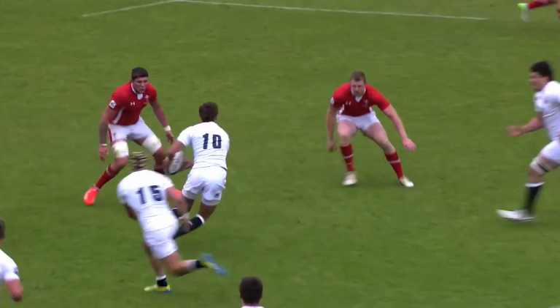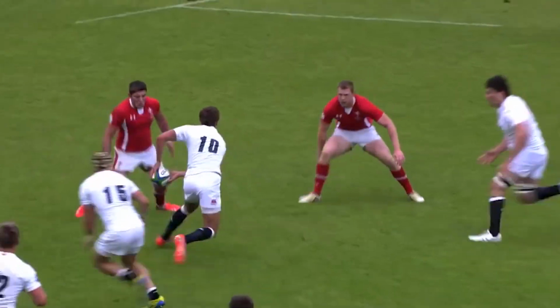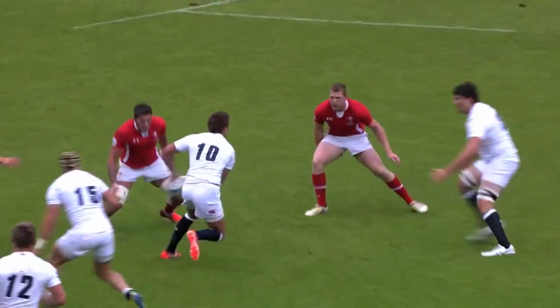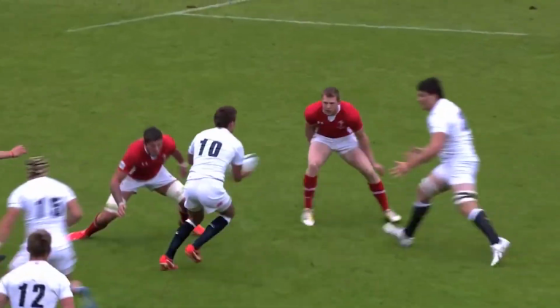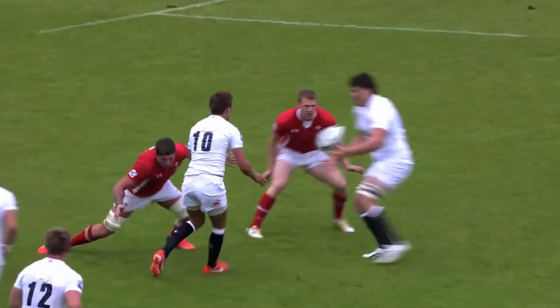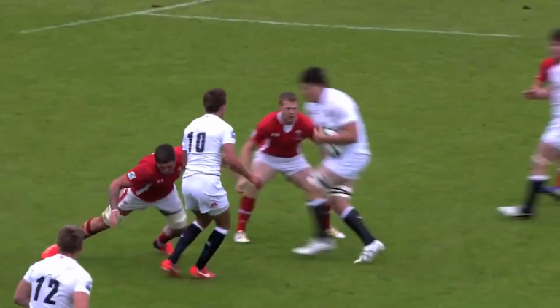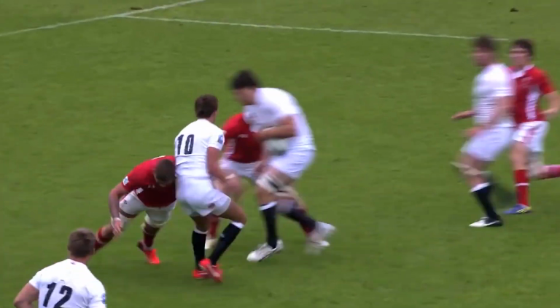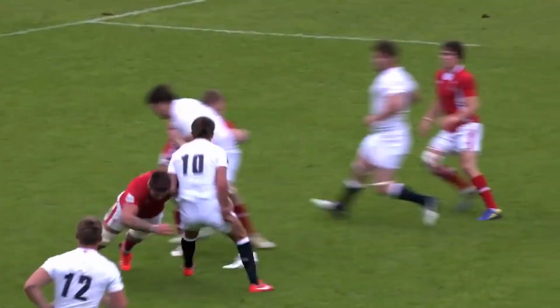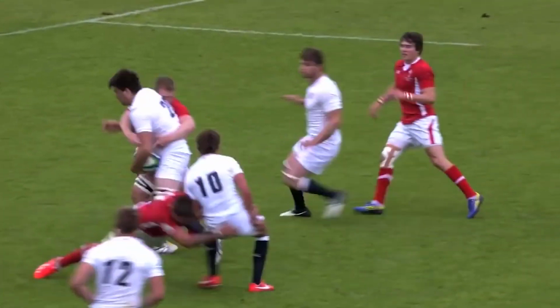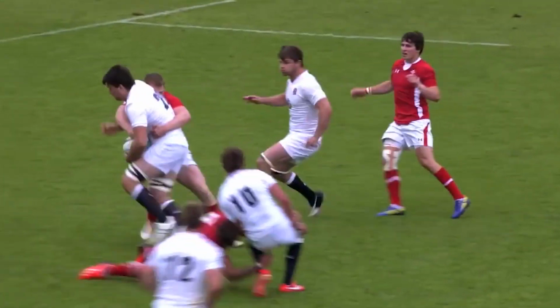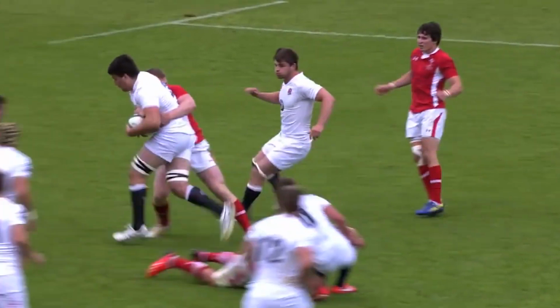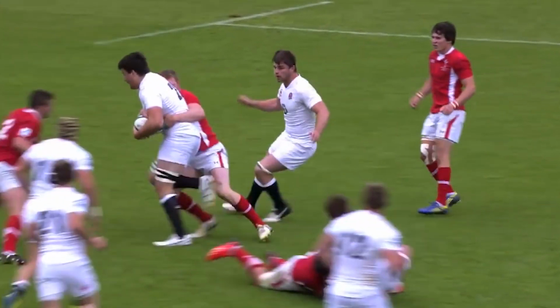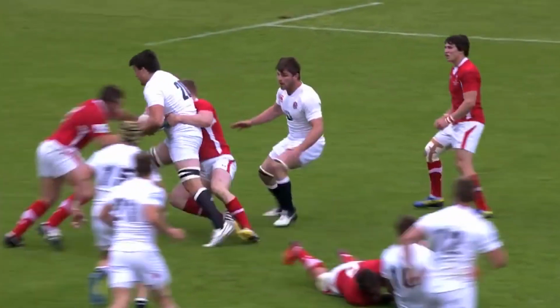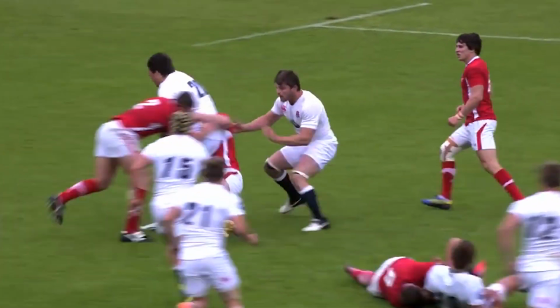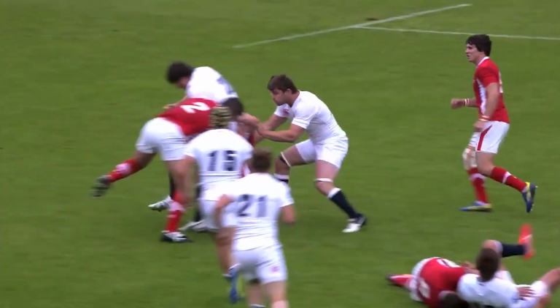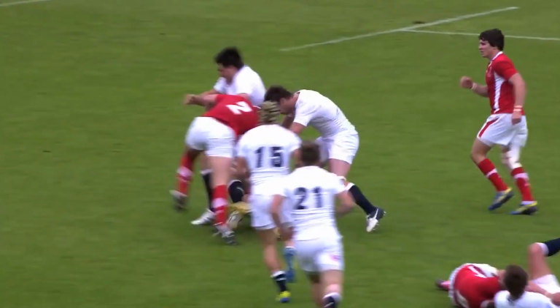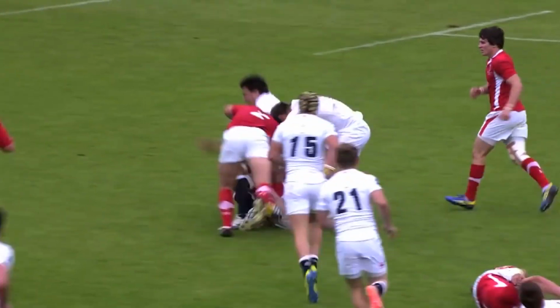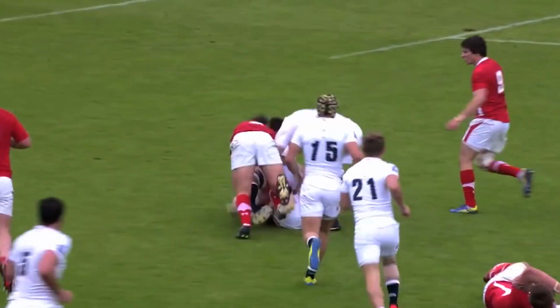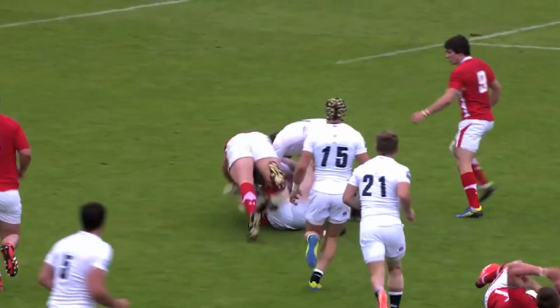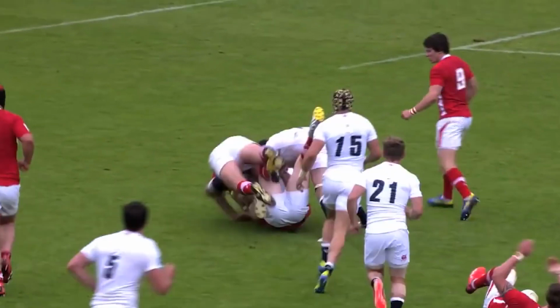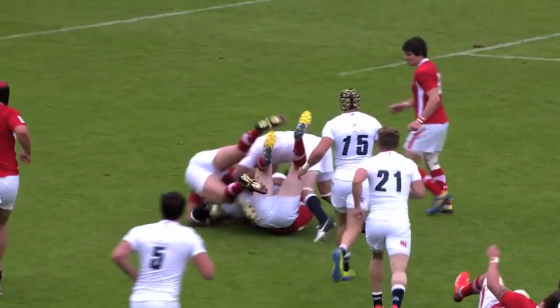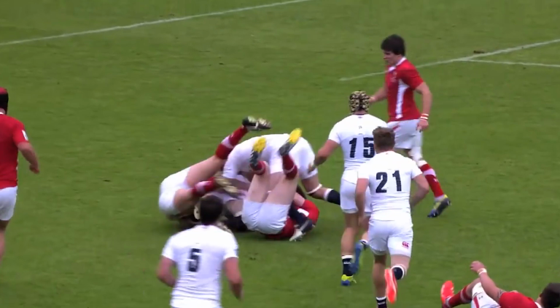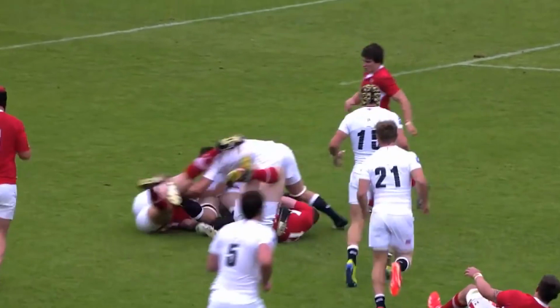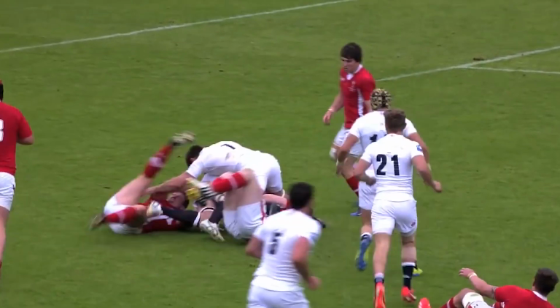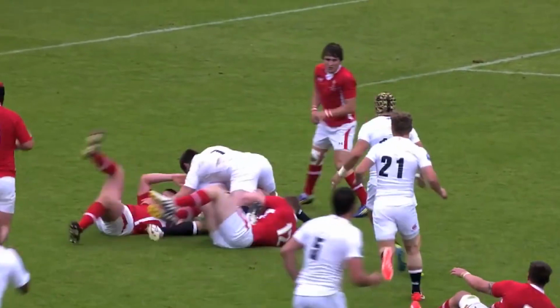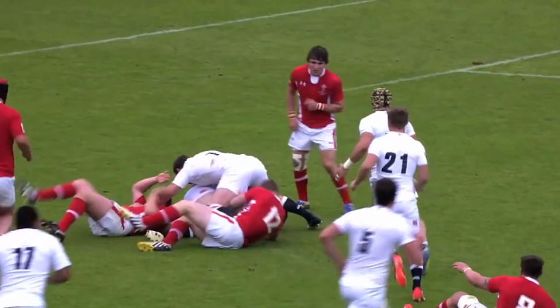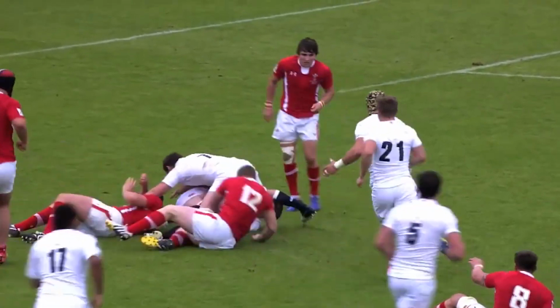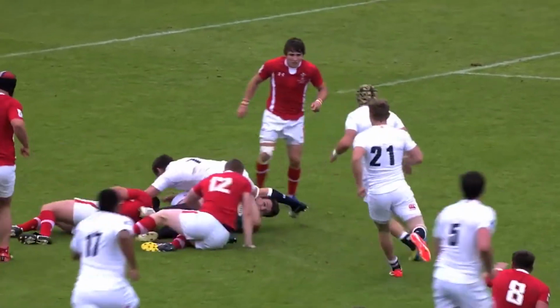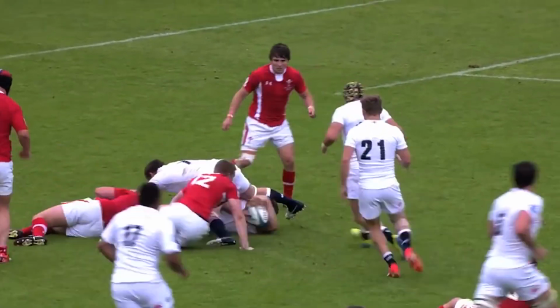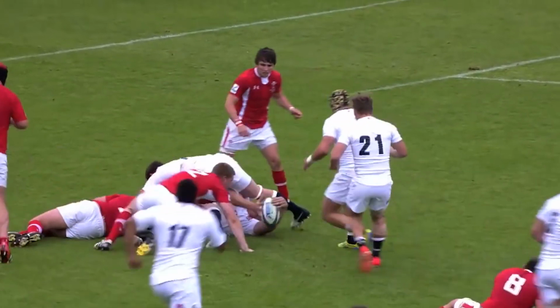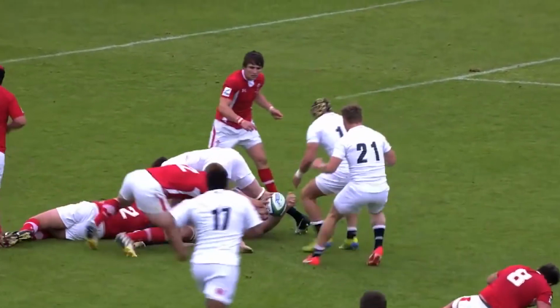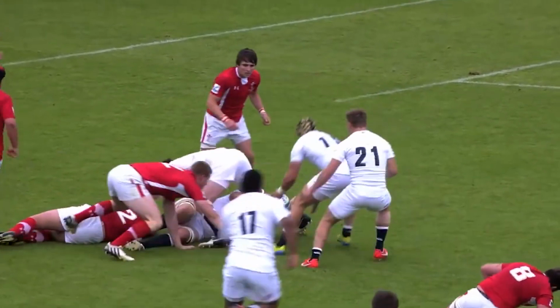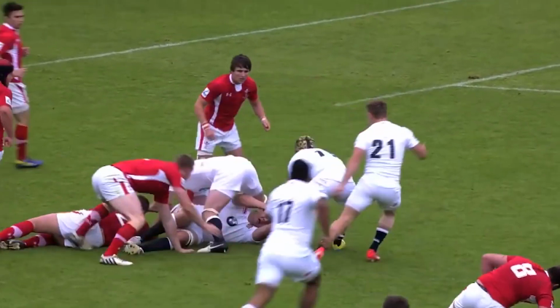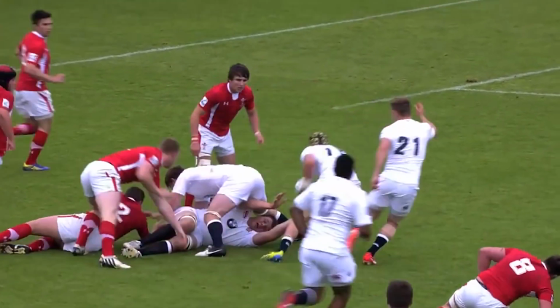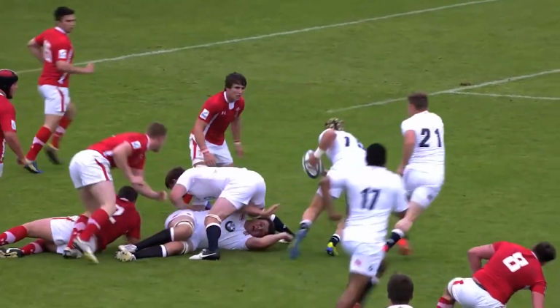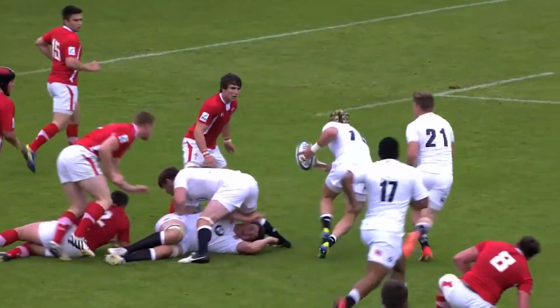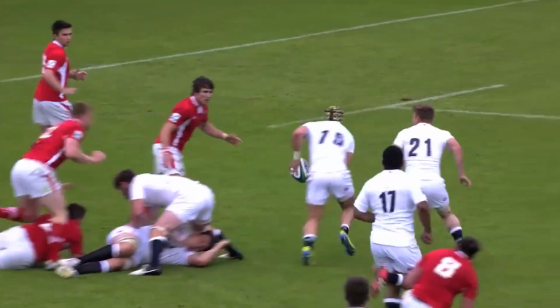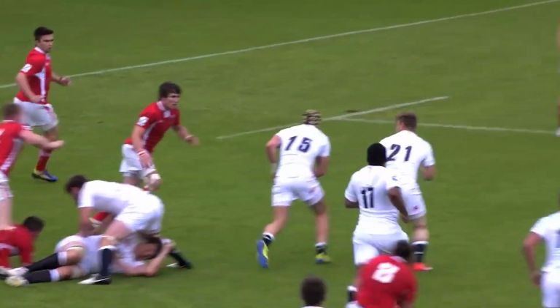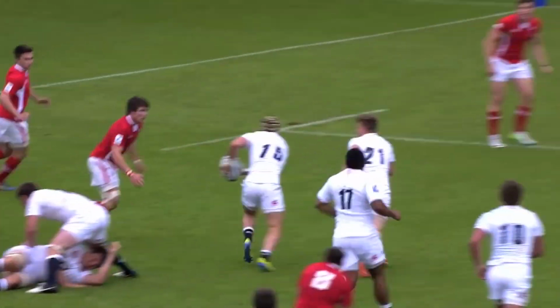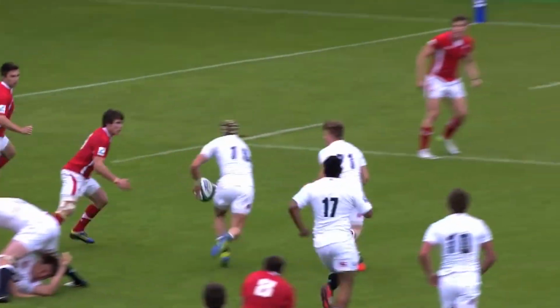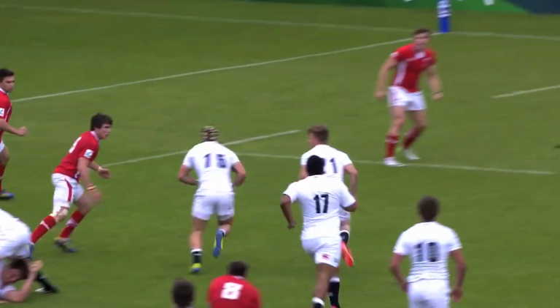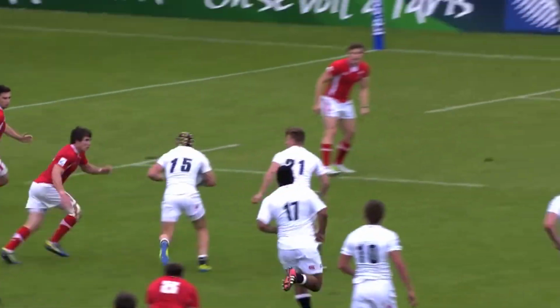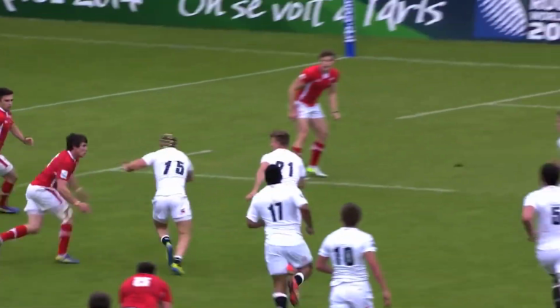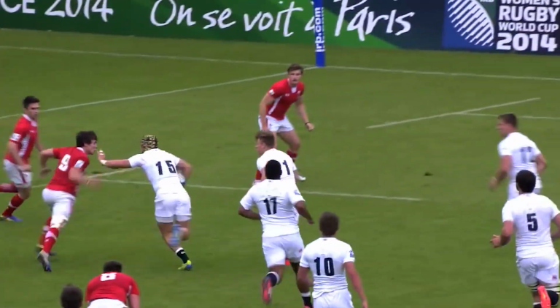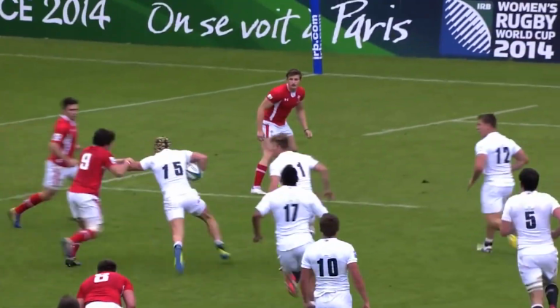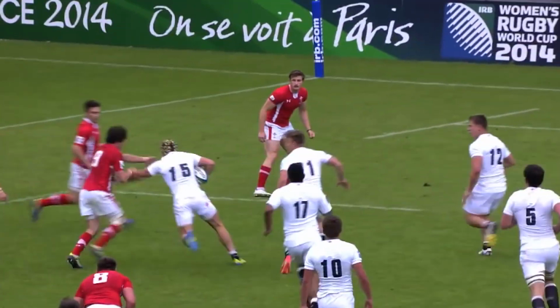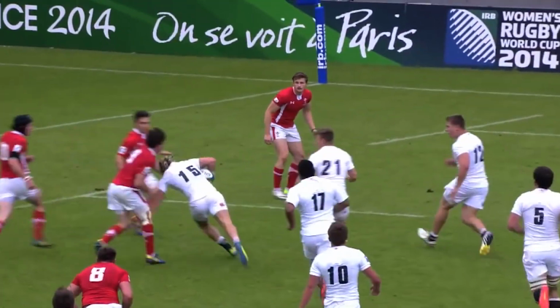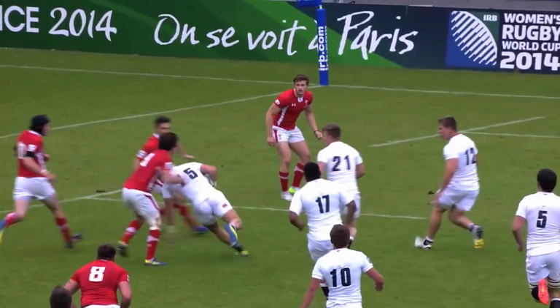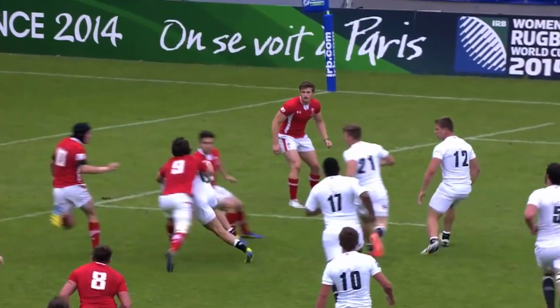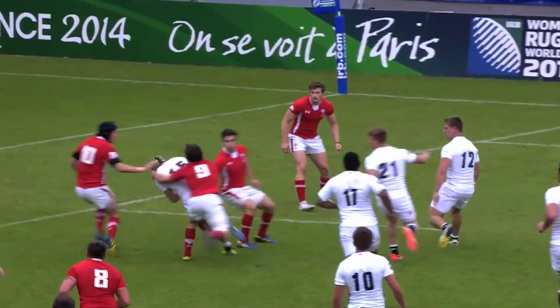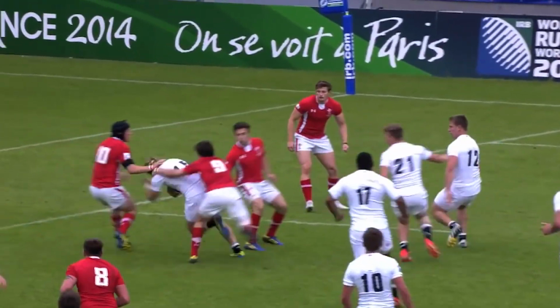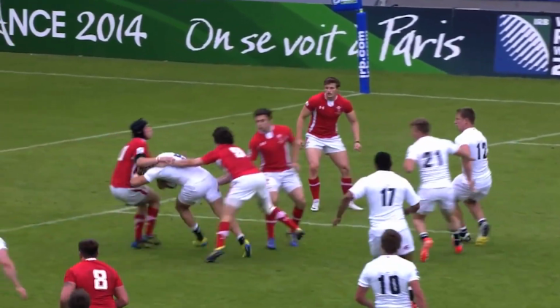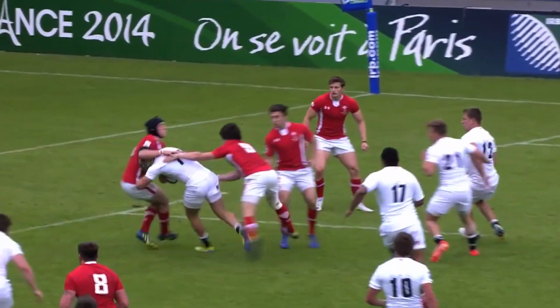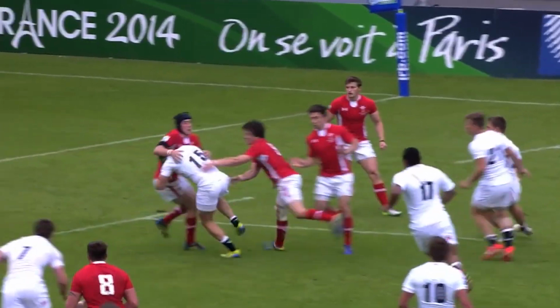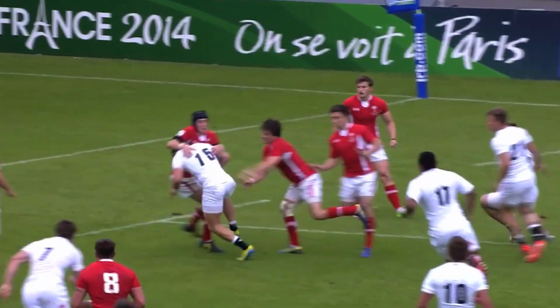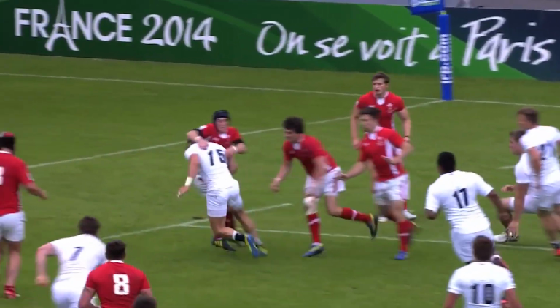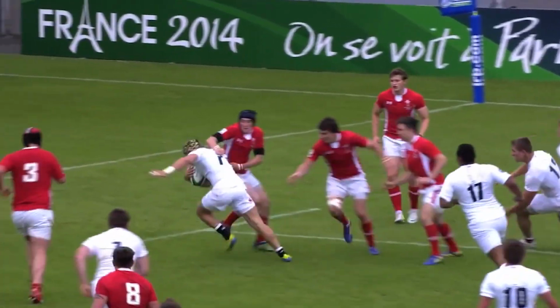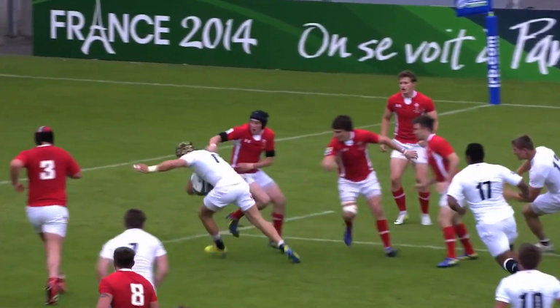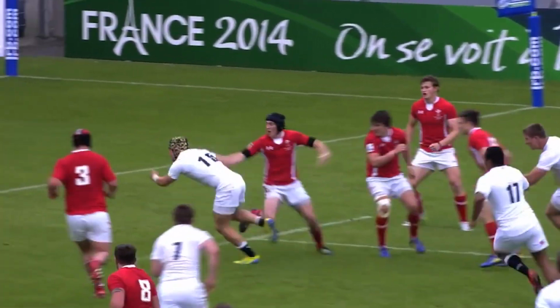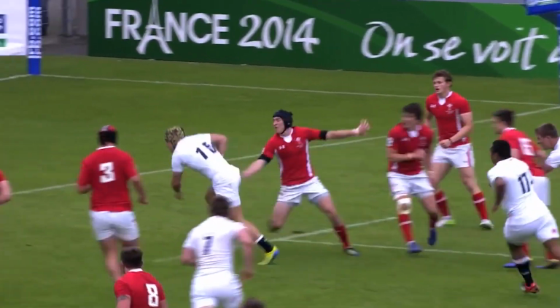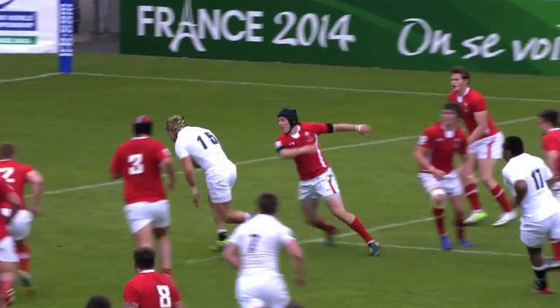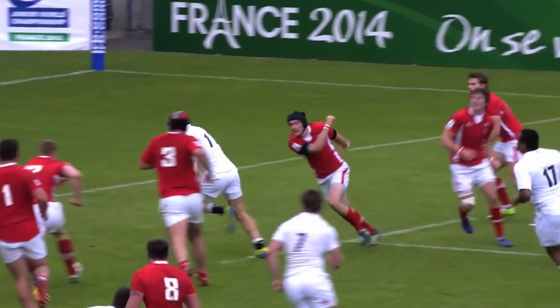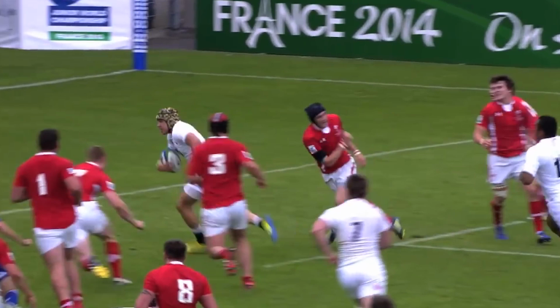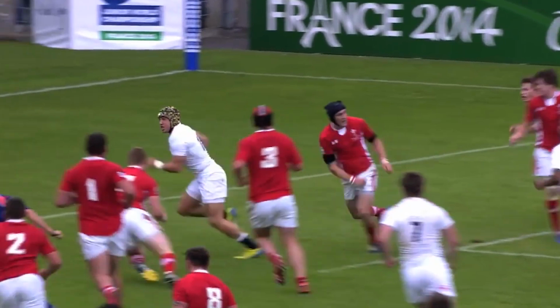Good build-up play here. Good strong carry through the middle. That was CeCe initially. Then it's the number eight from the back, picks it up at the base.